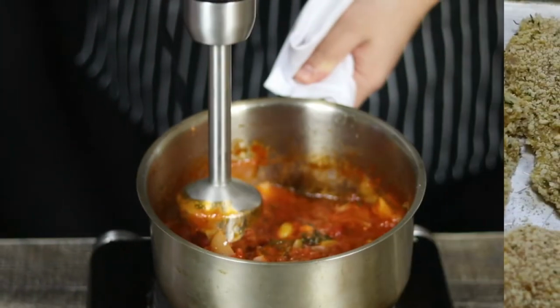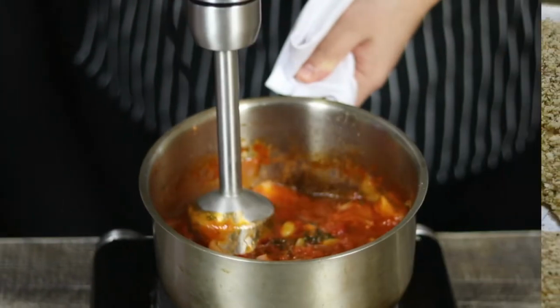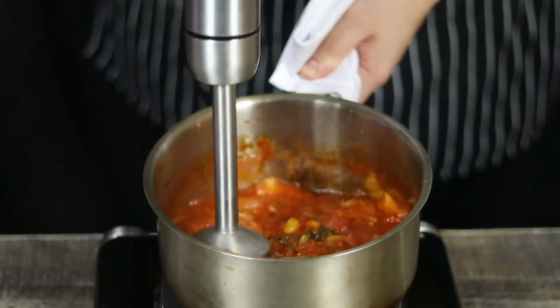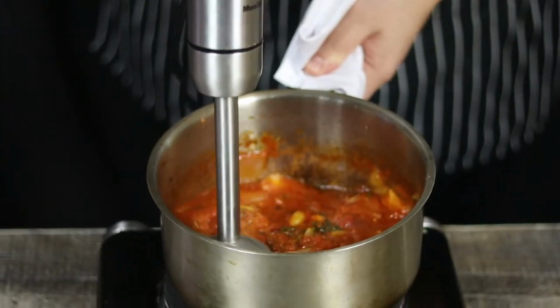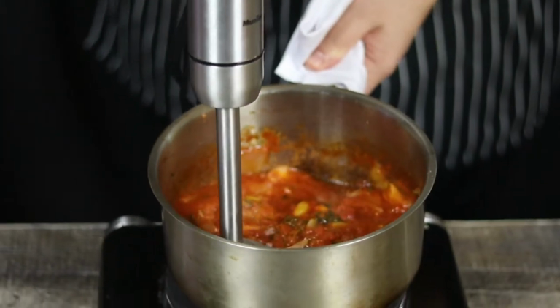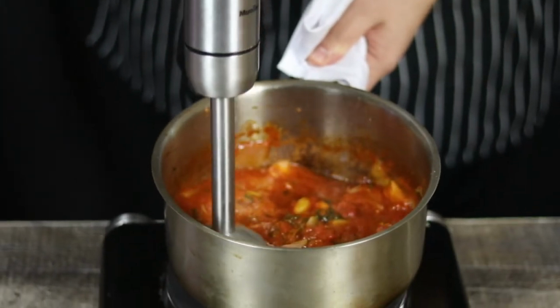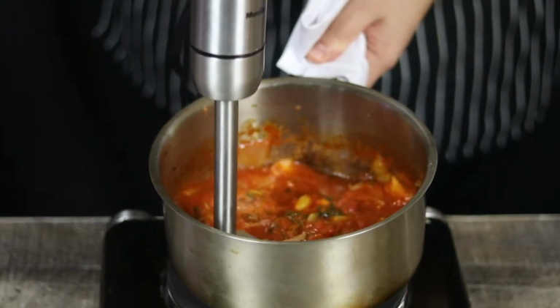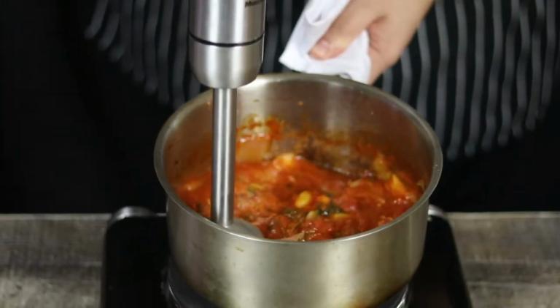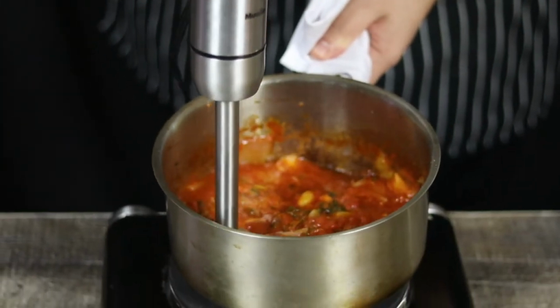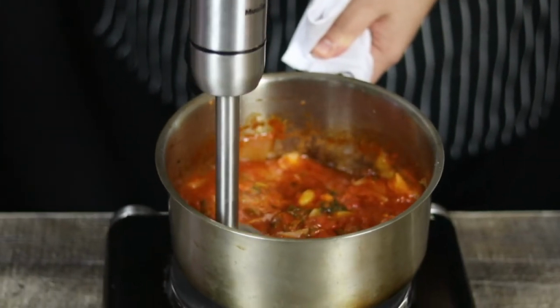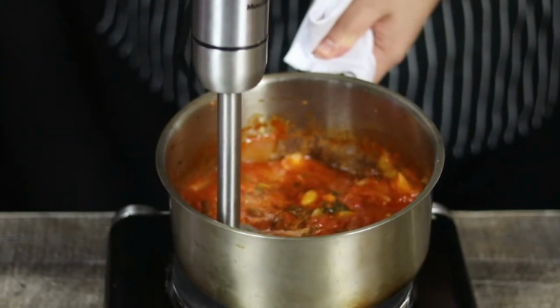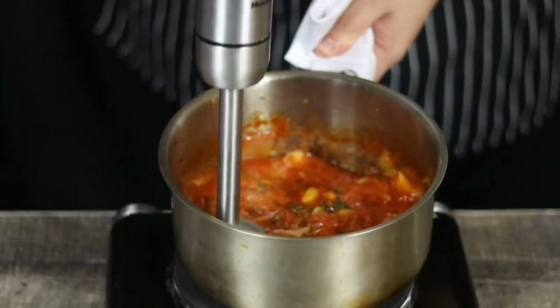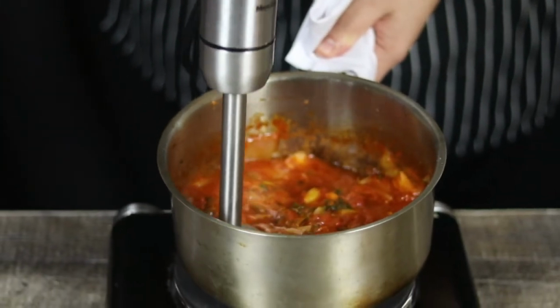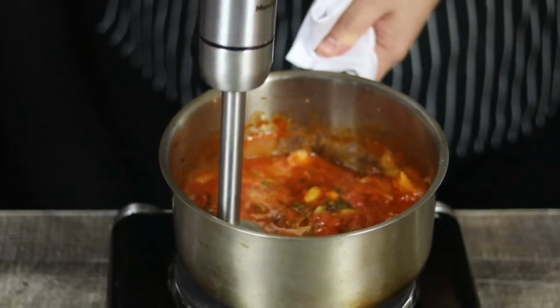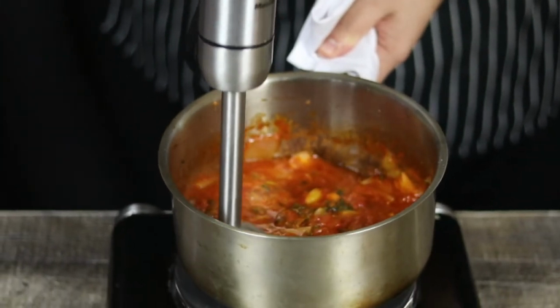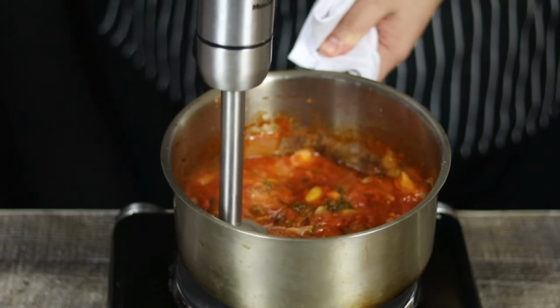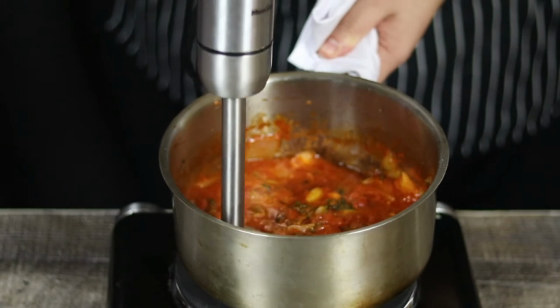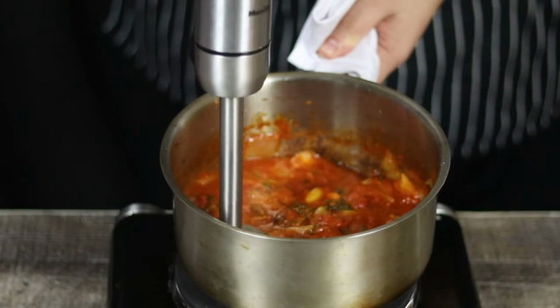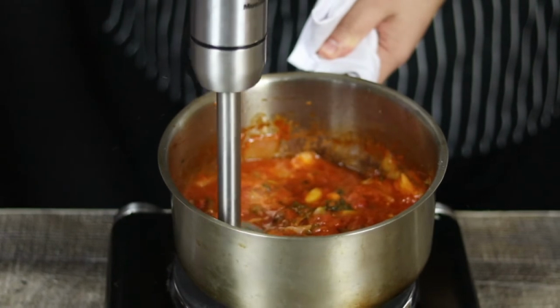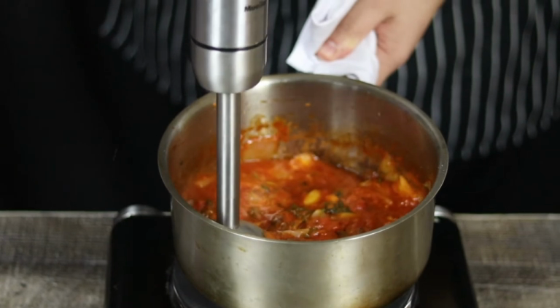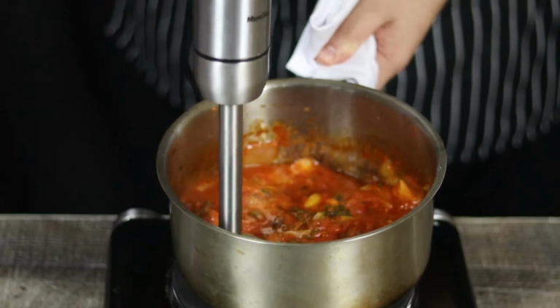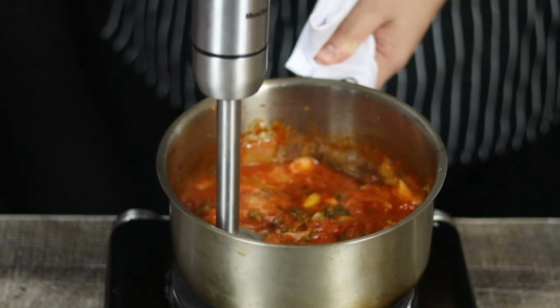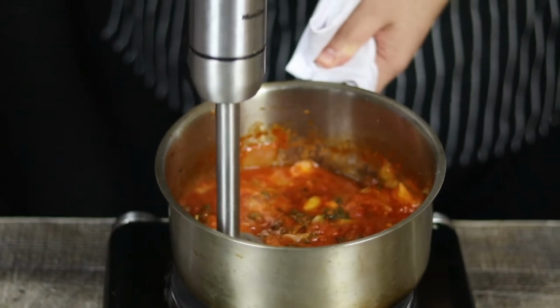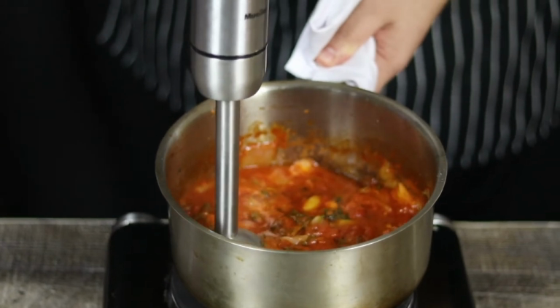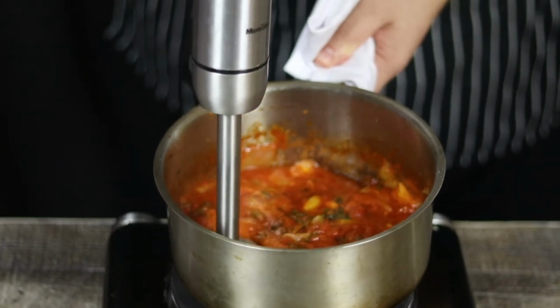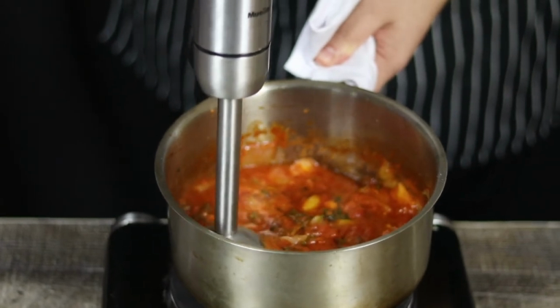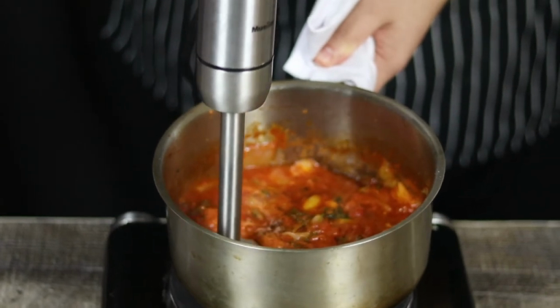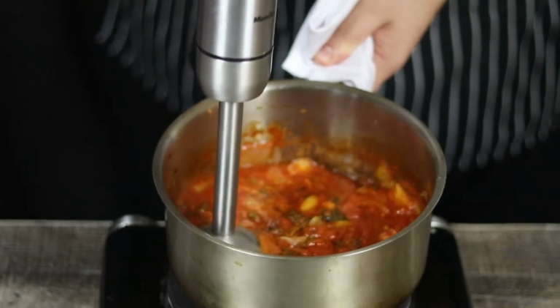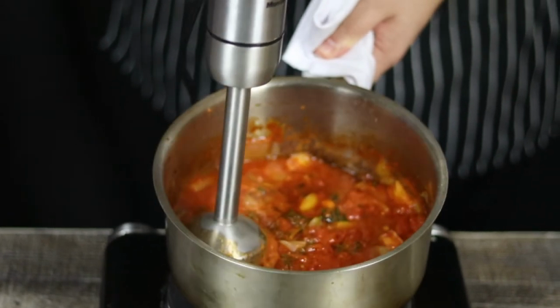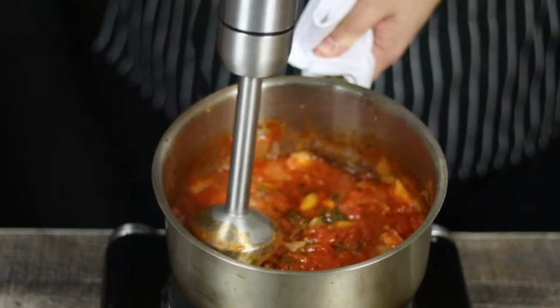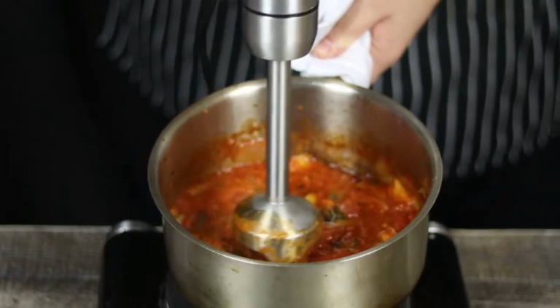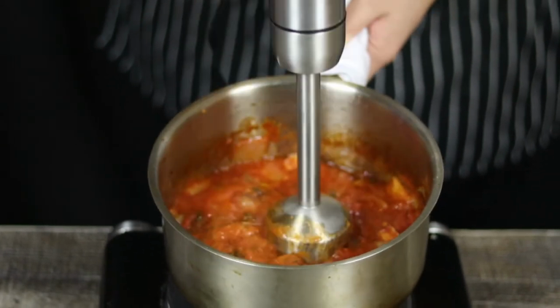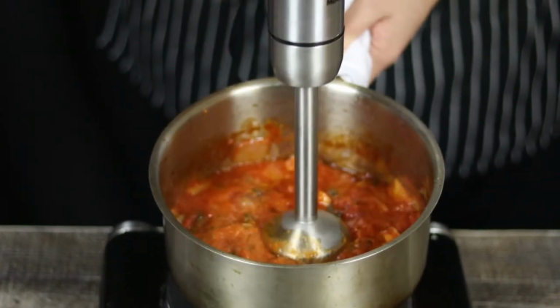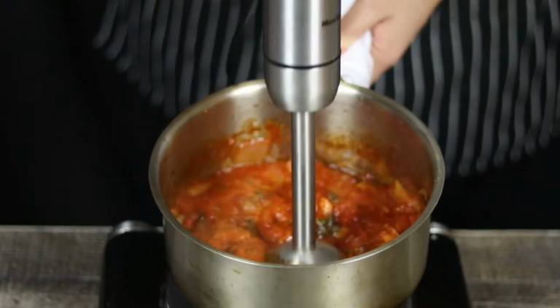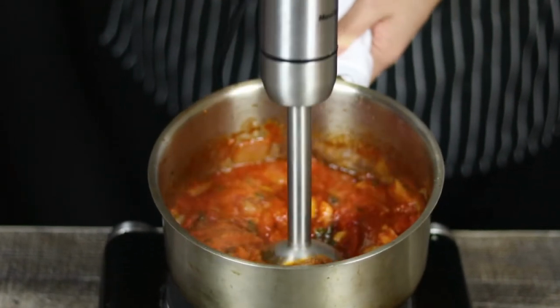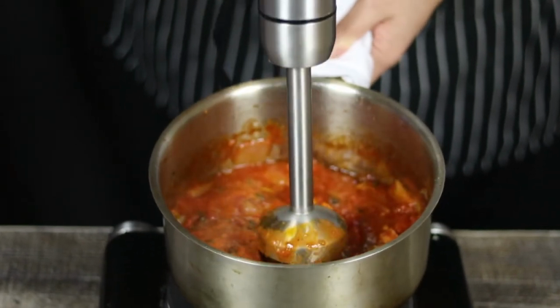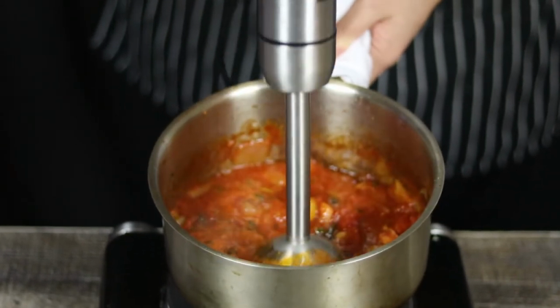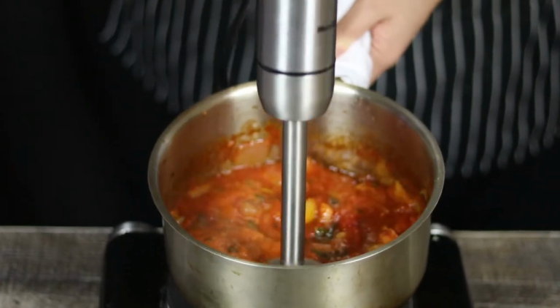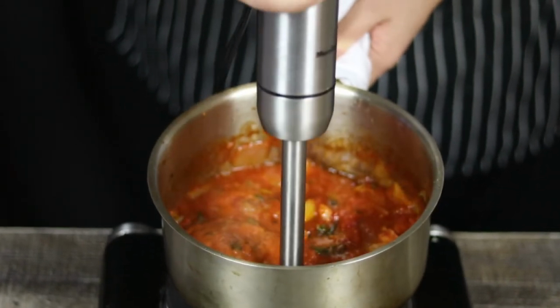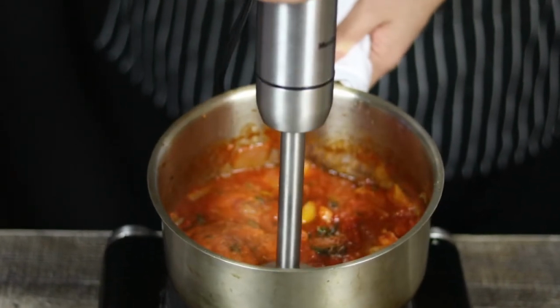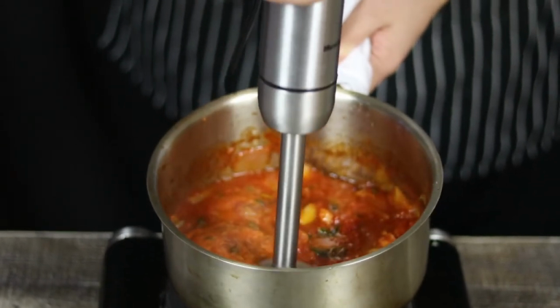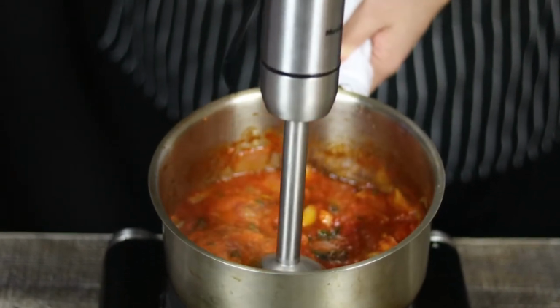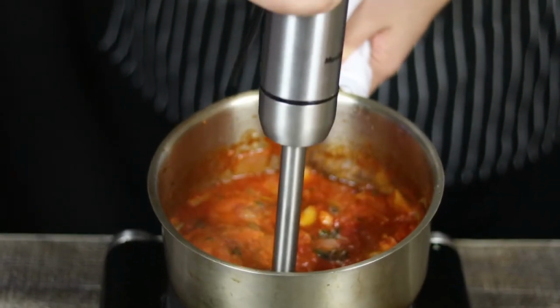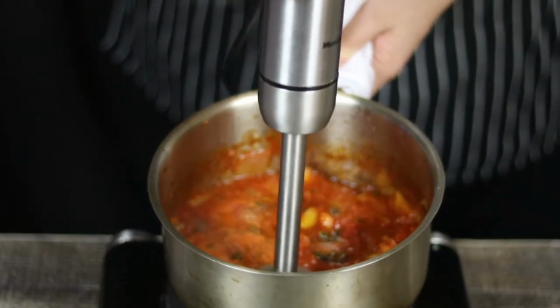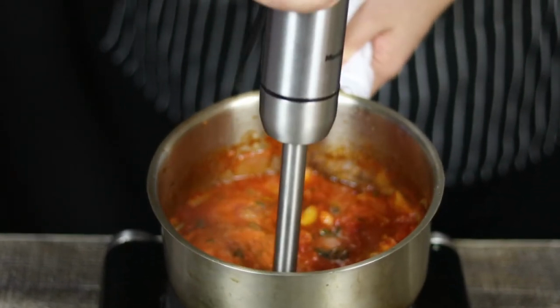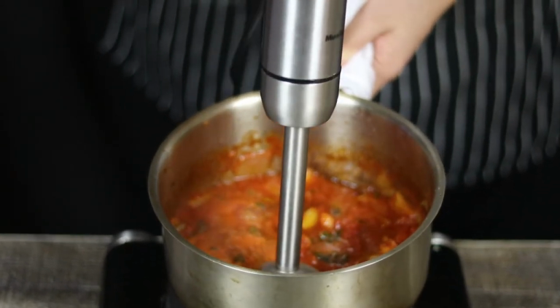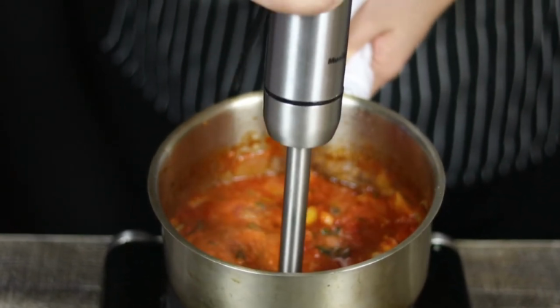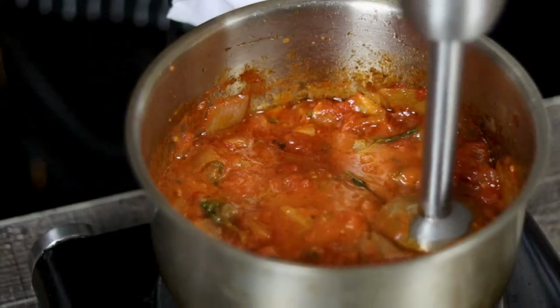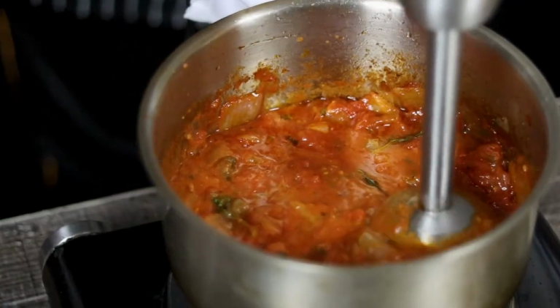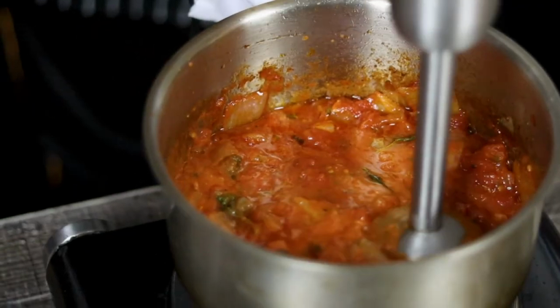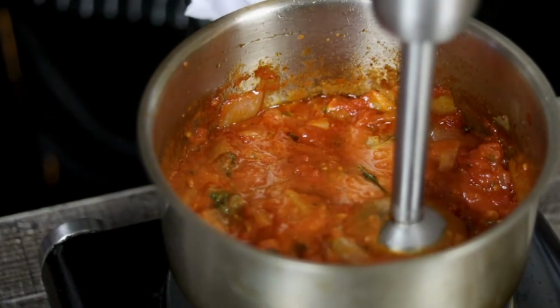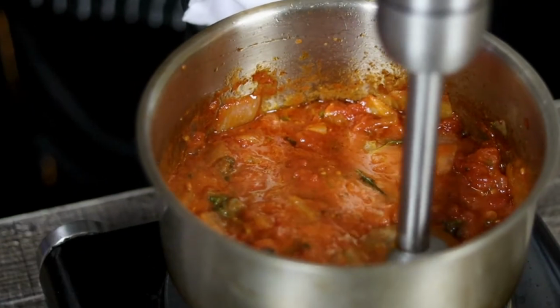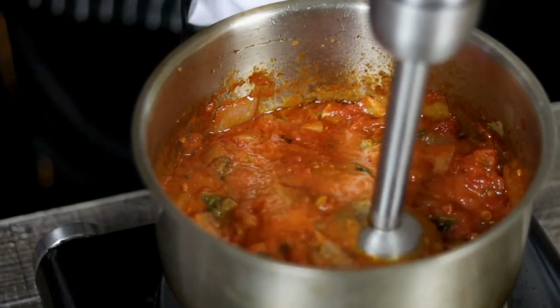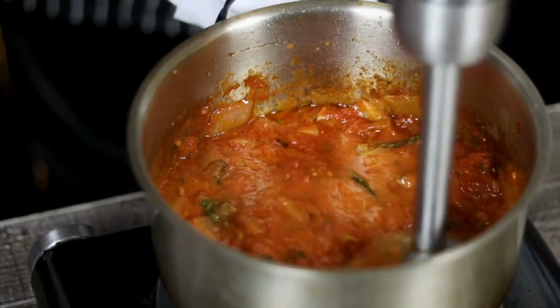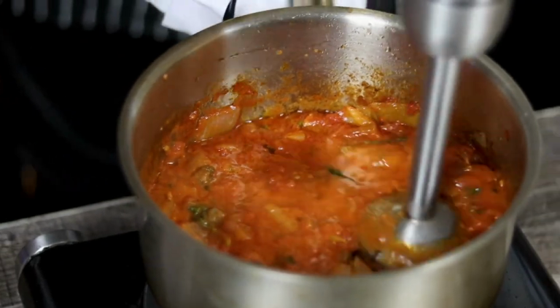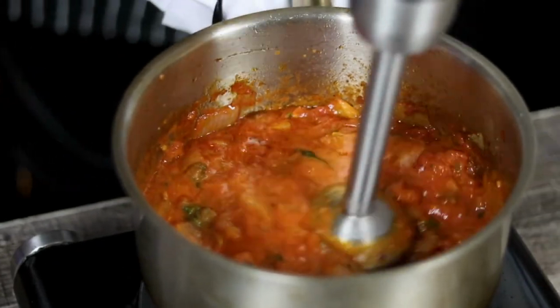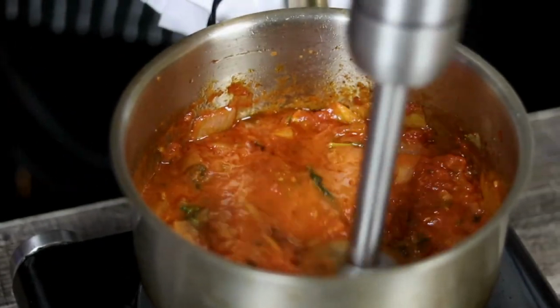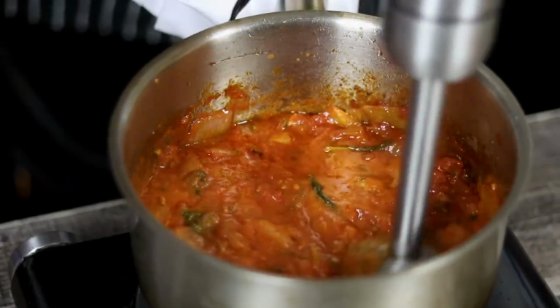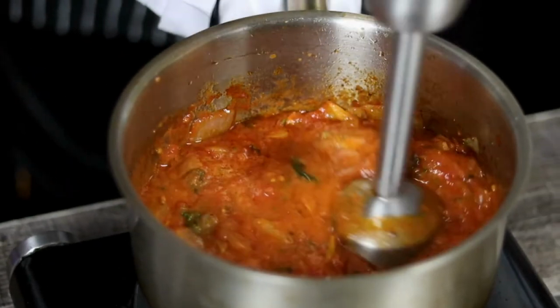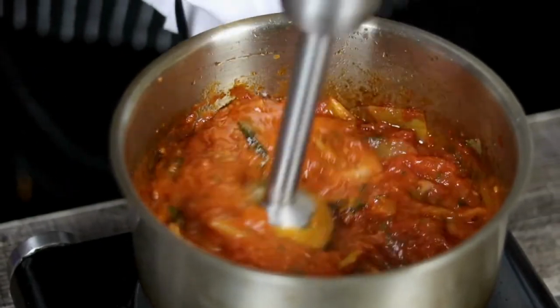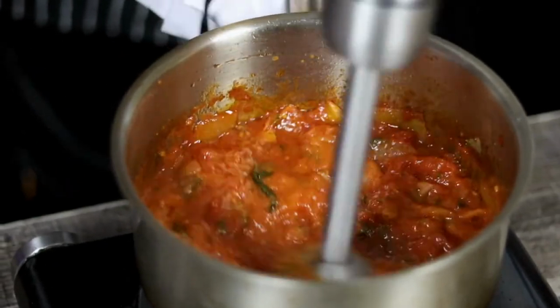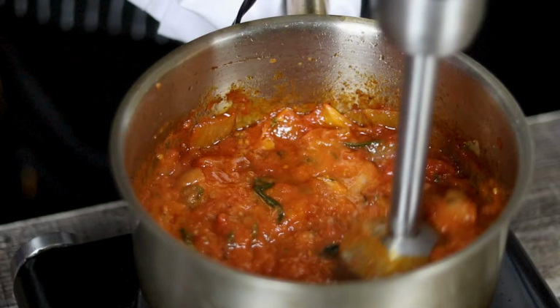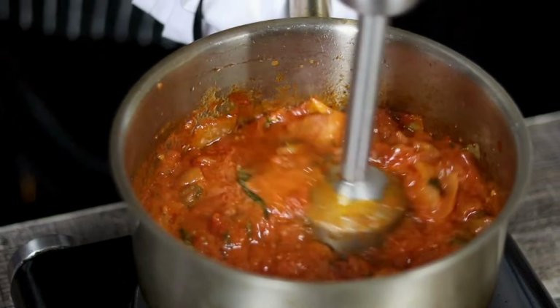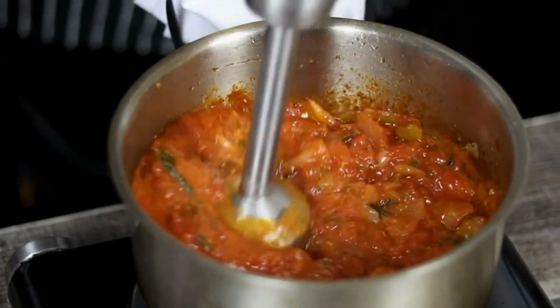Half an hour has passed and my tomato sauce is done. Blend it with a hand blender, adjust the seasoning if necessary, mix it, and put it aside.